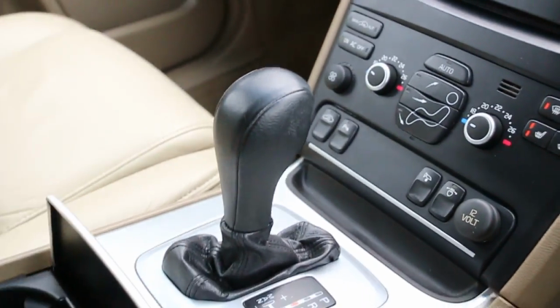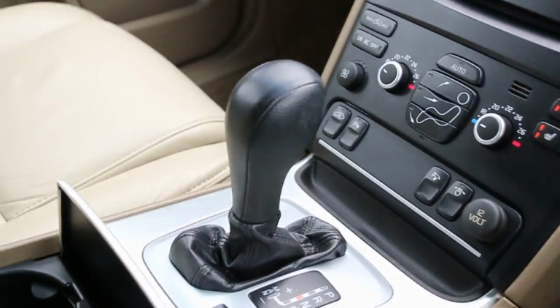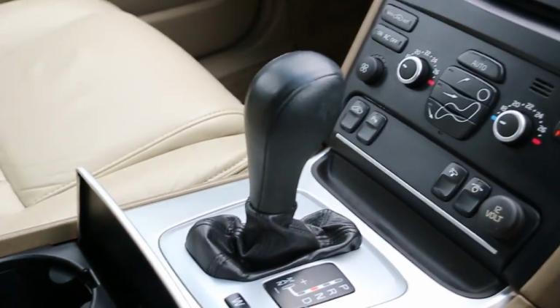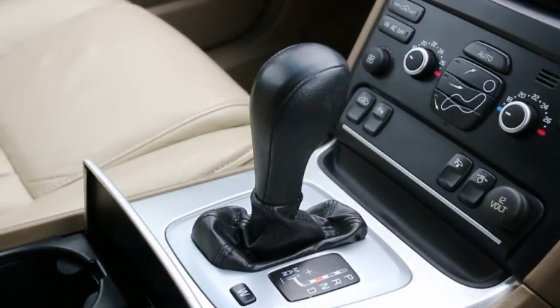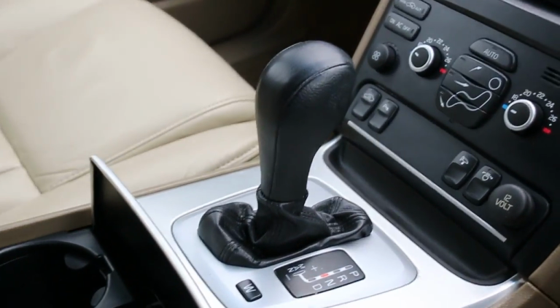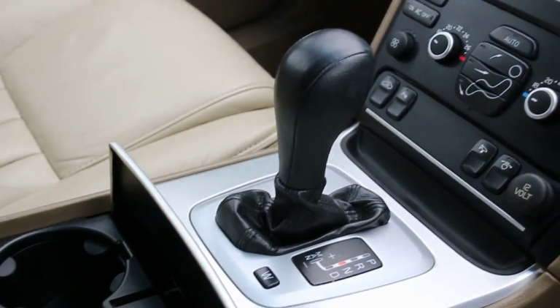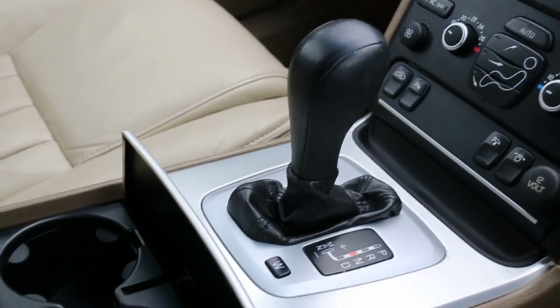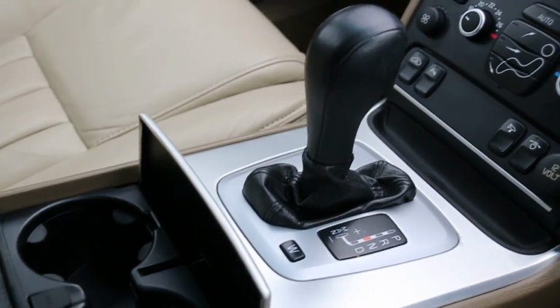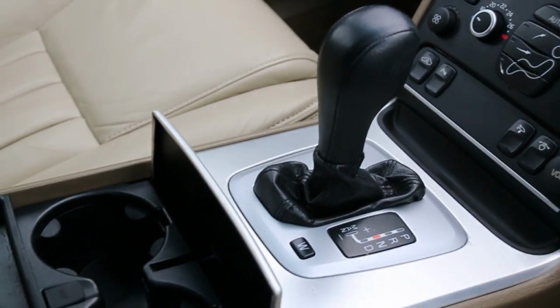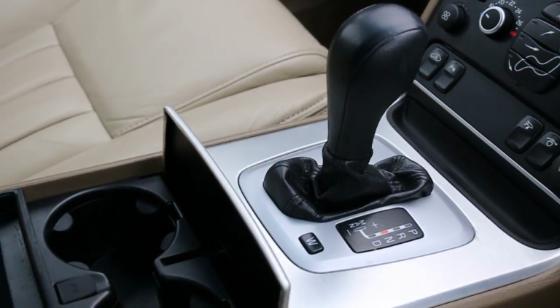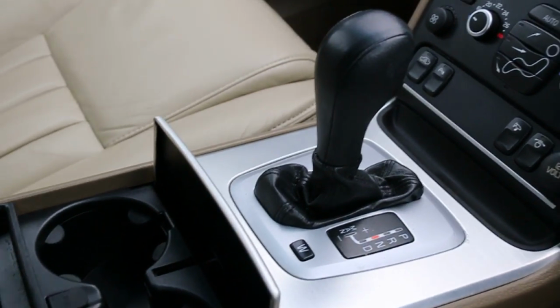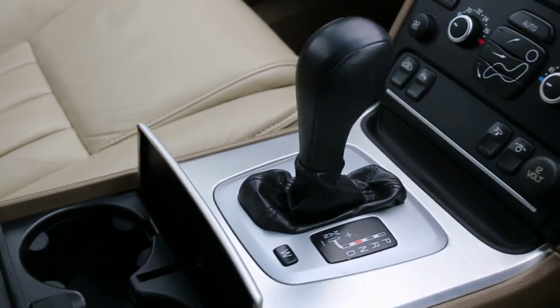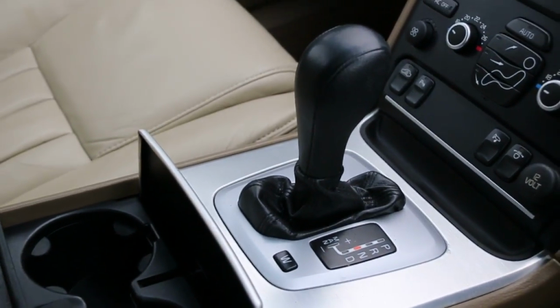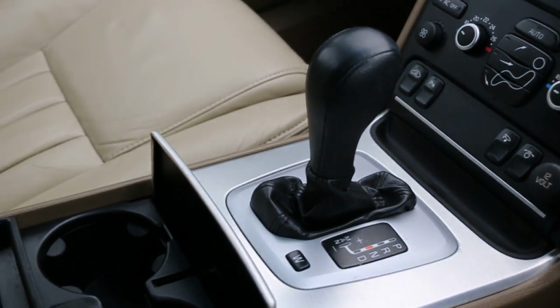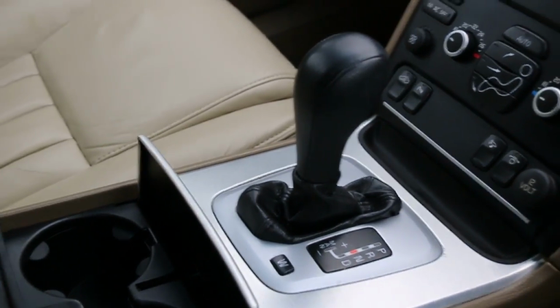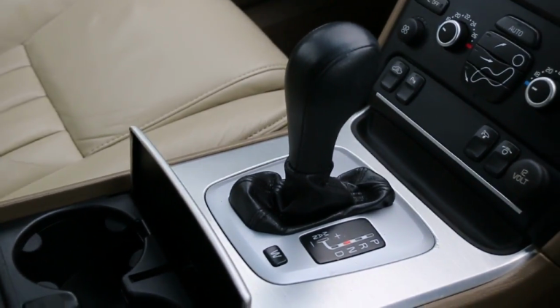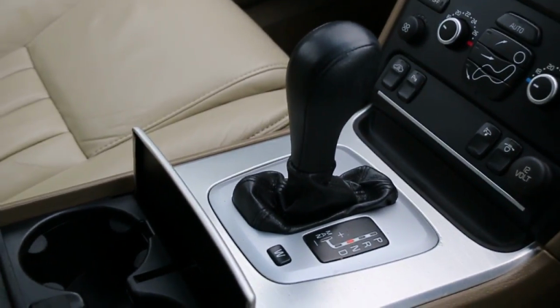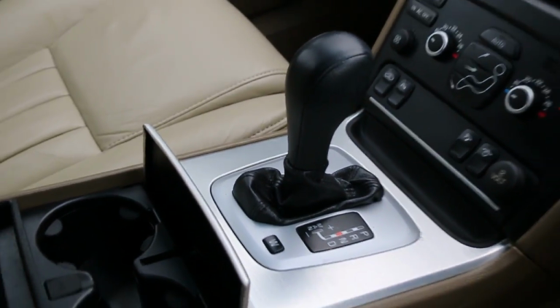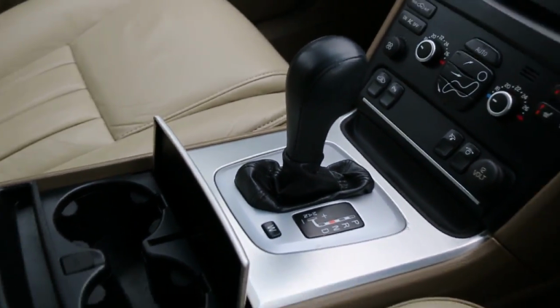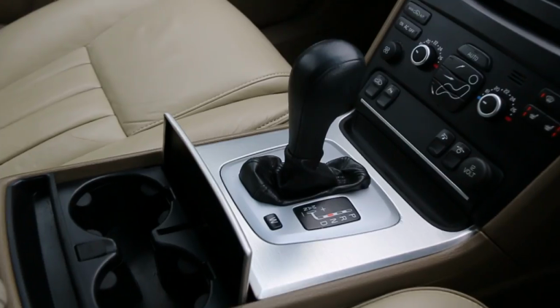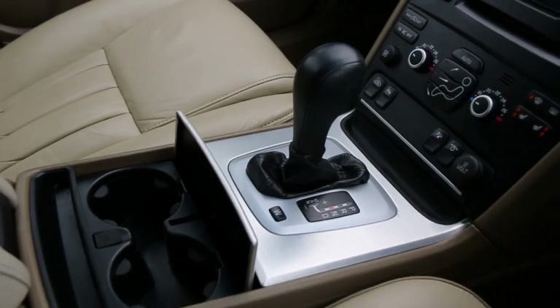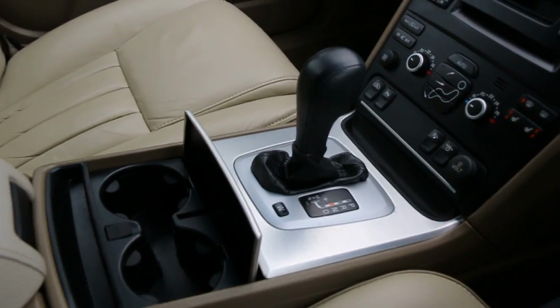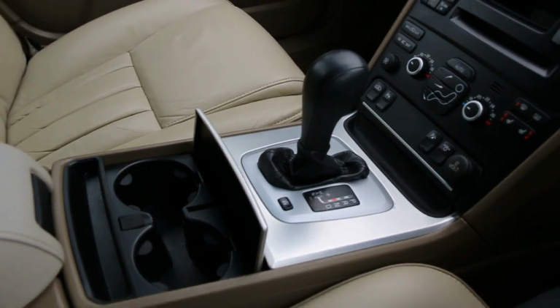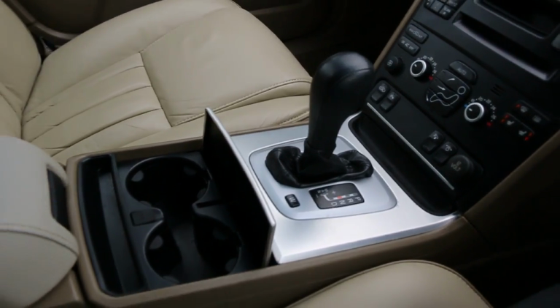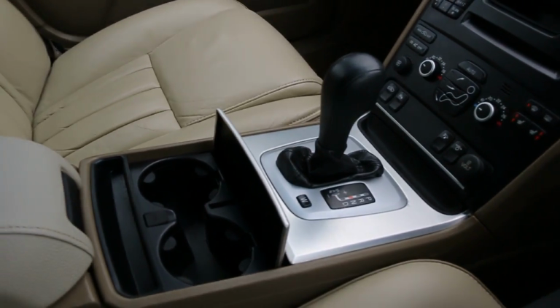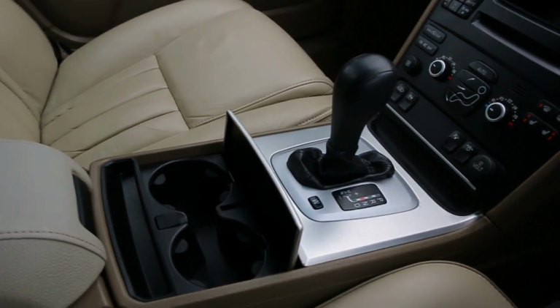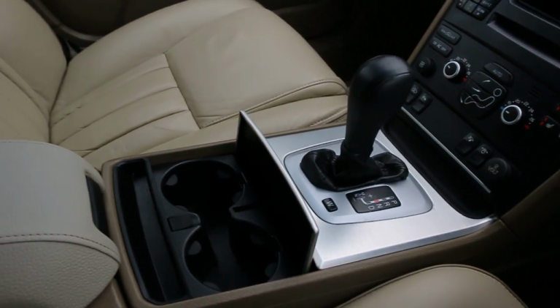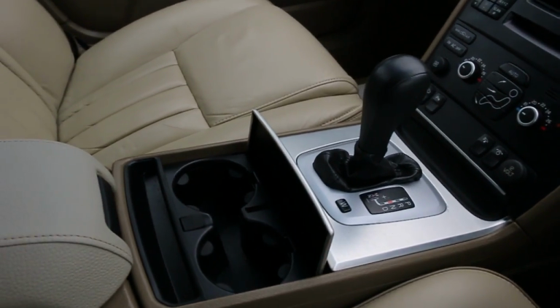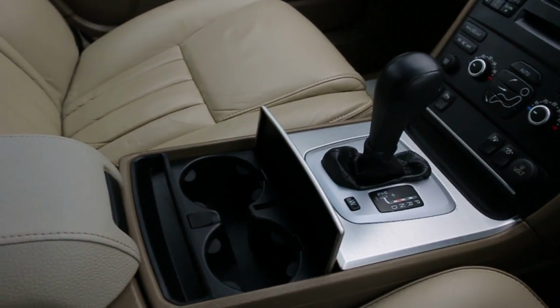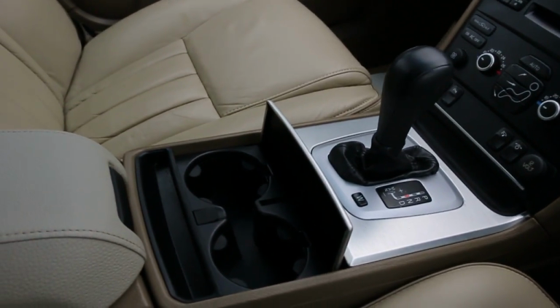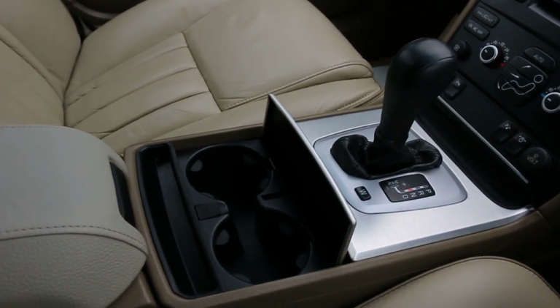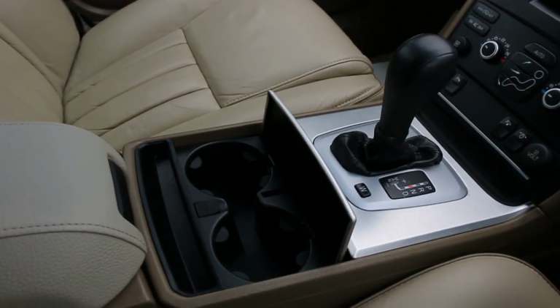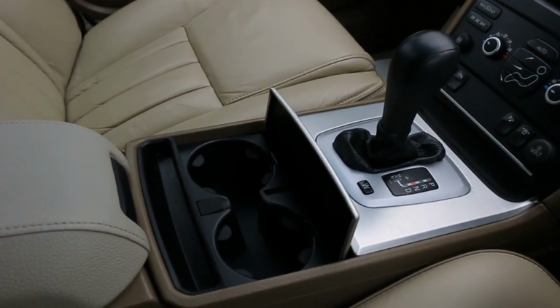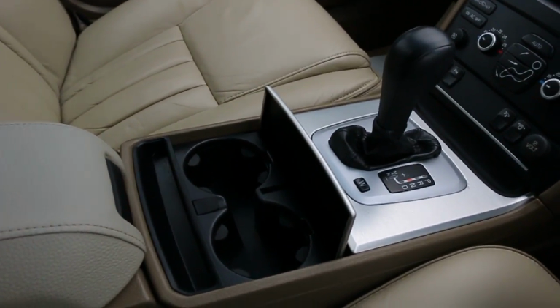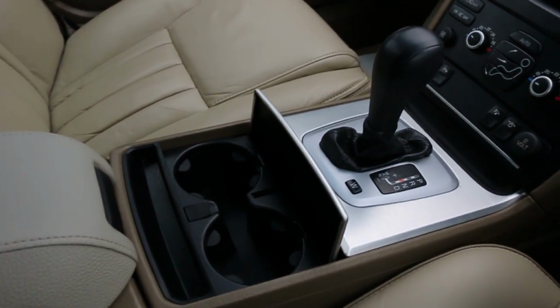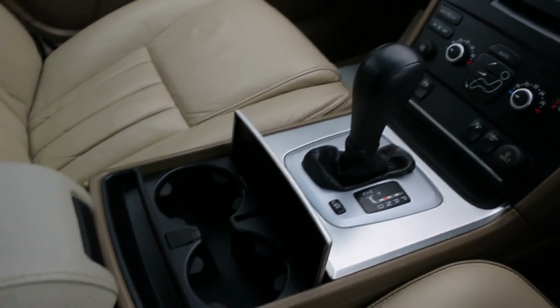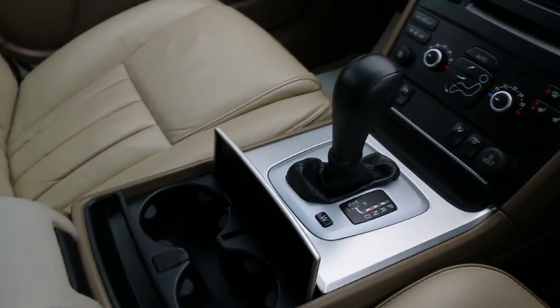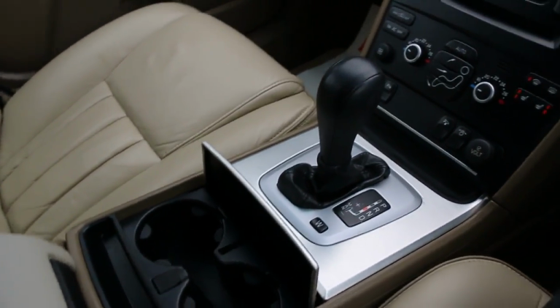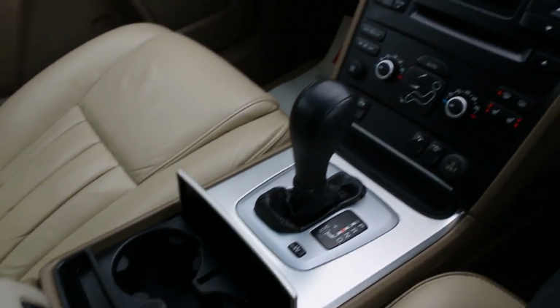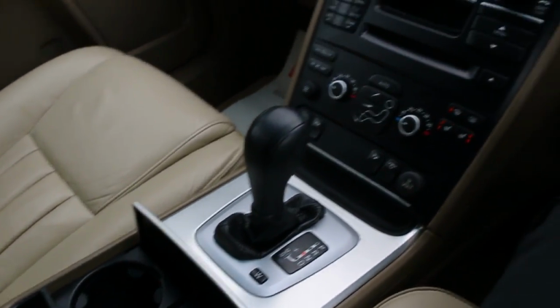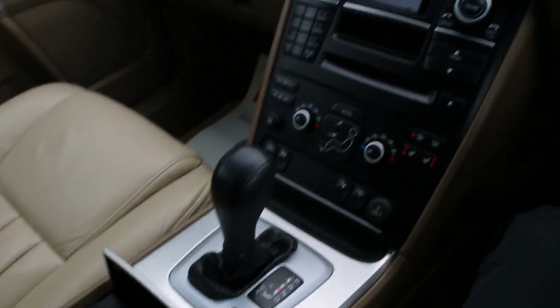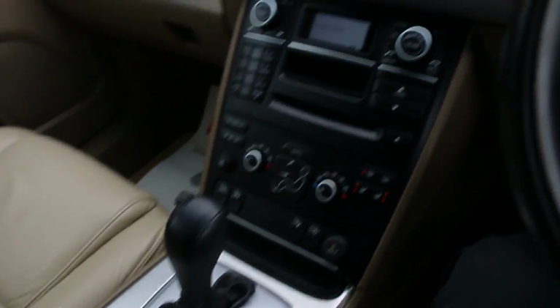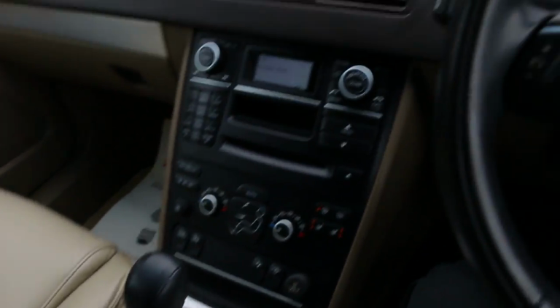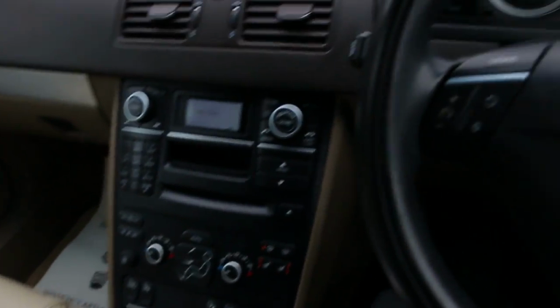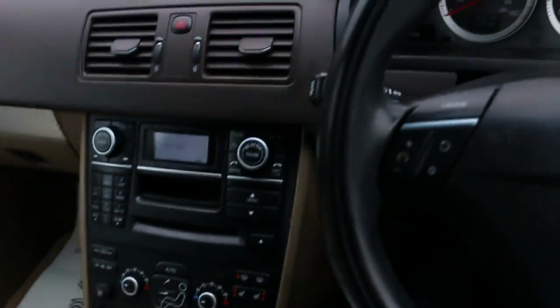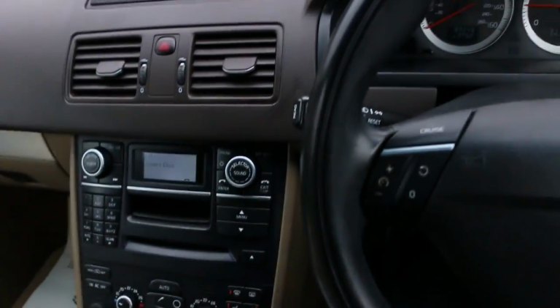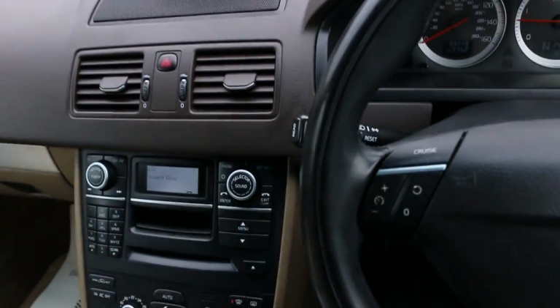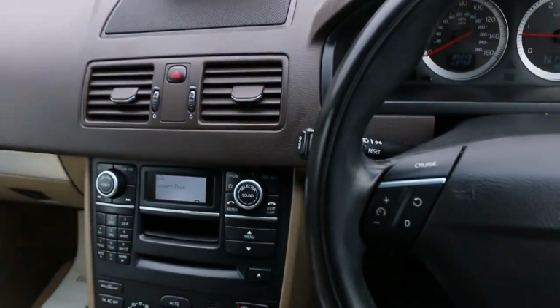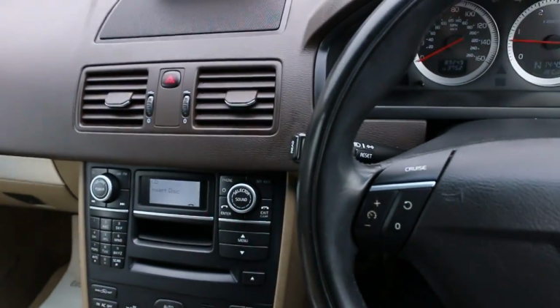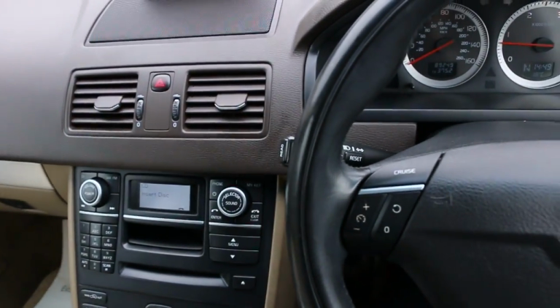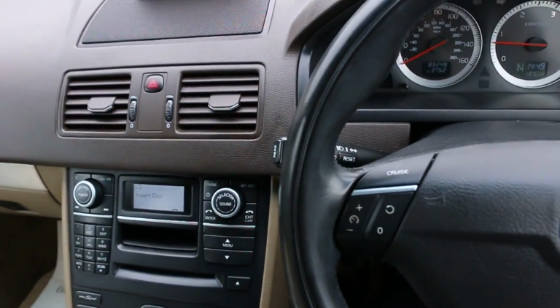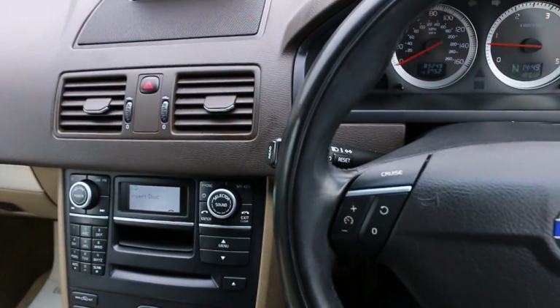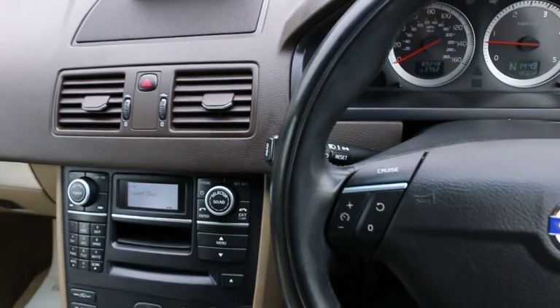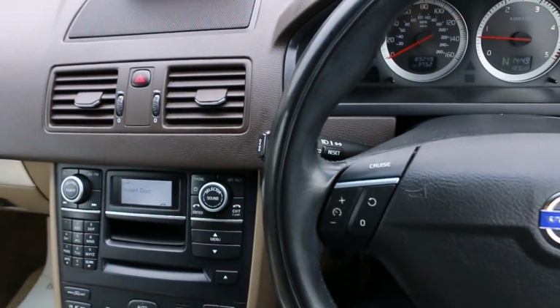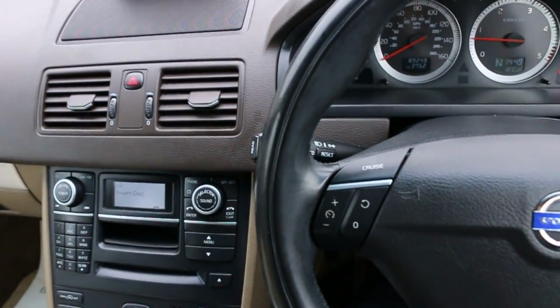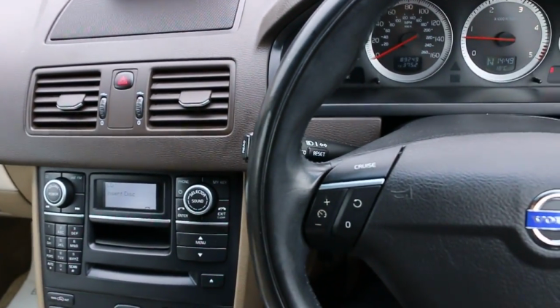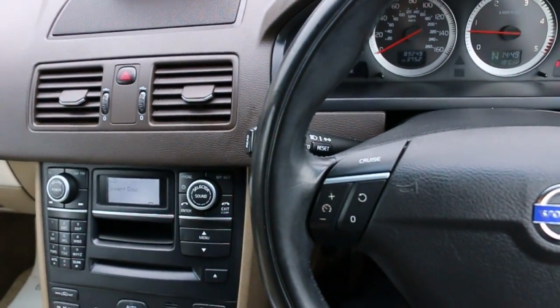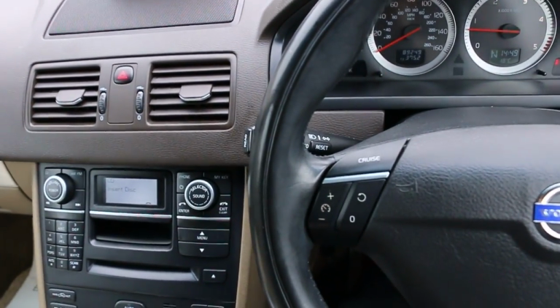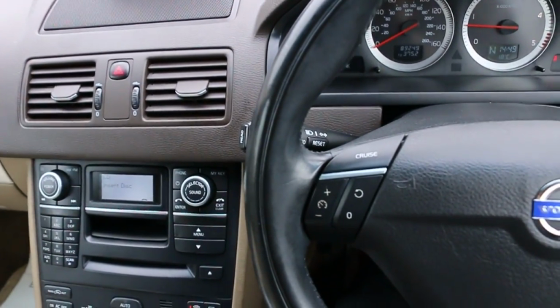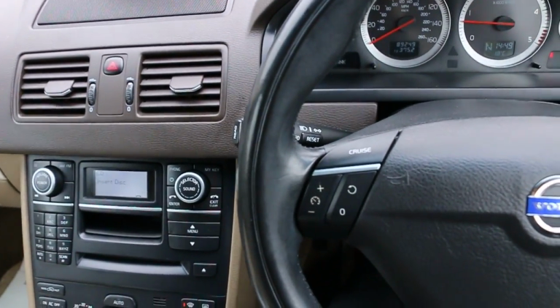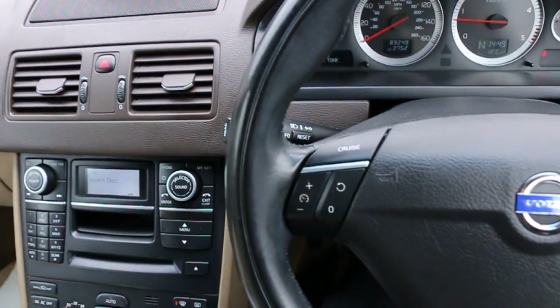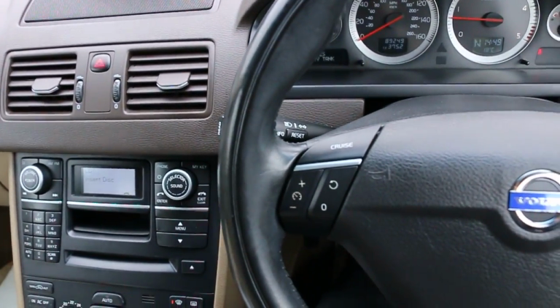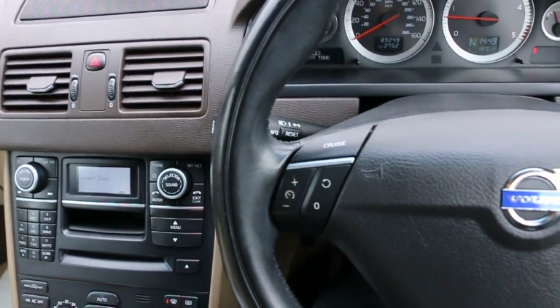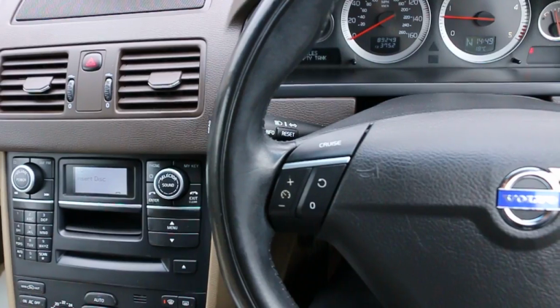Folding mirrors, automatic transmission, two central cup holders, multifunction steering wheel, and cruise control.